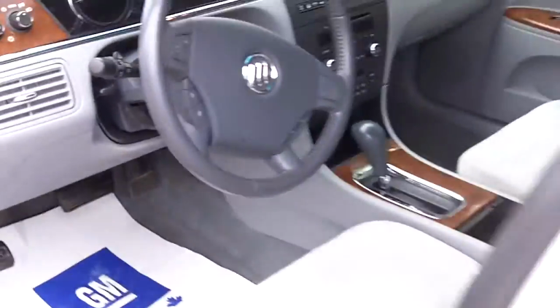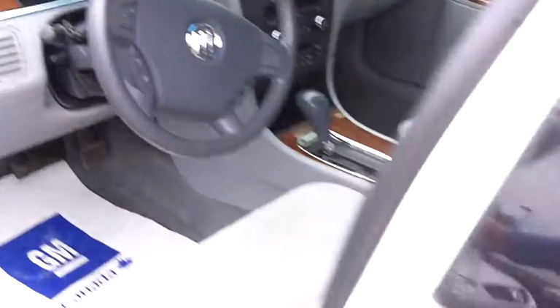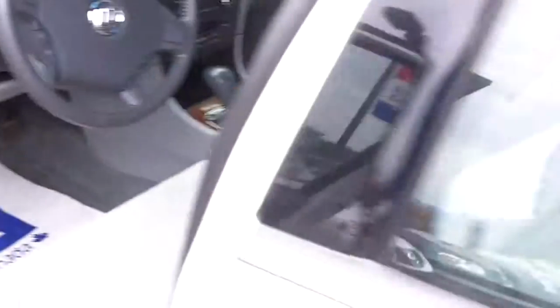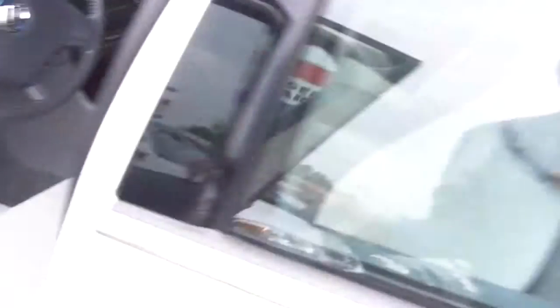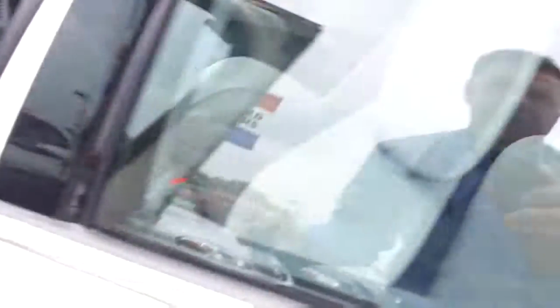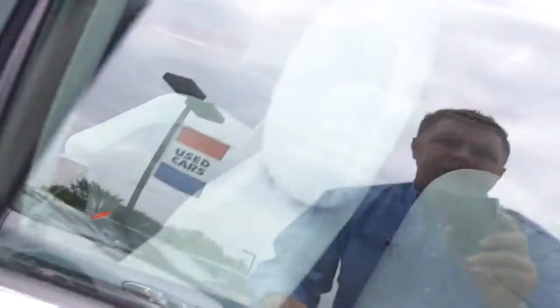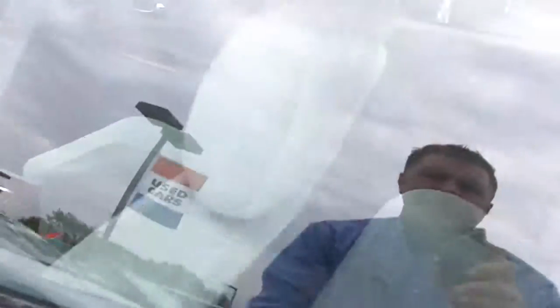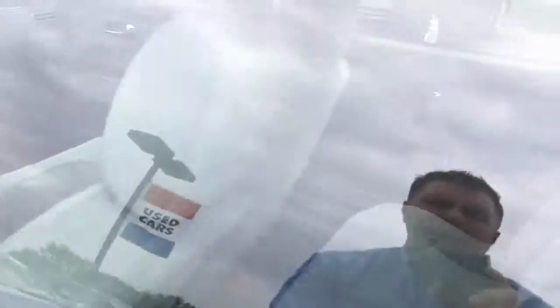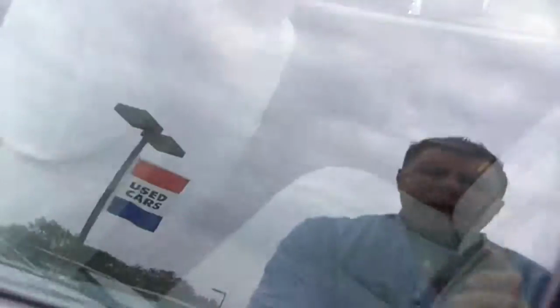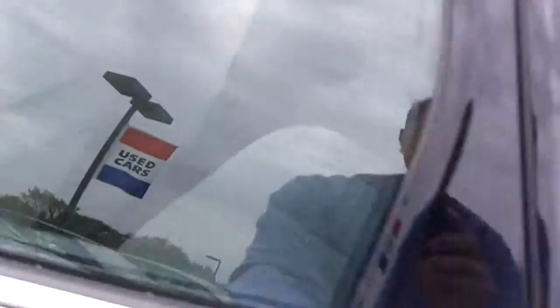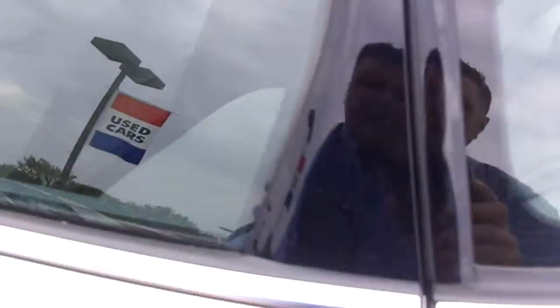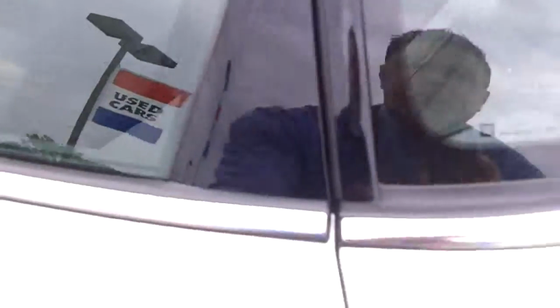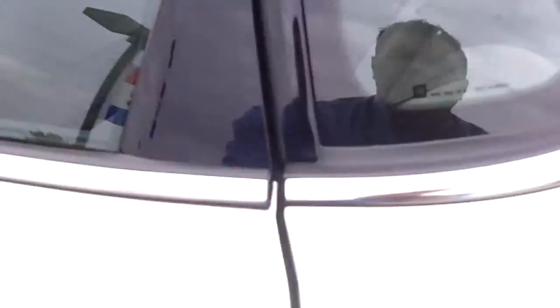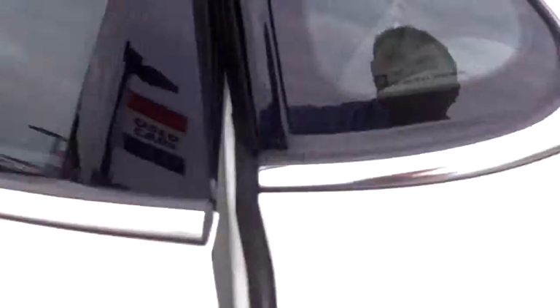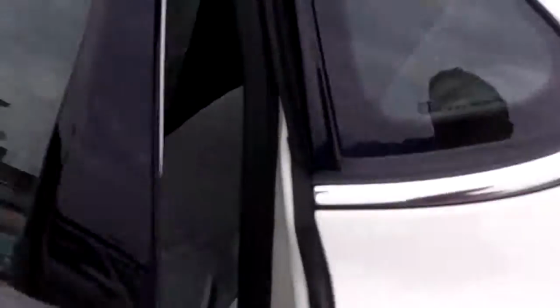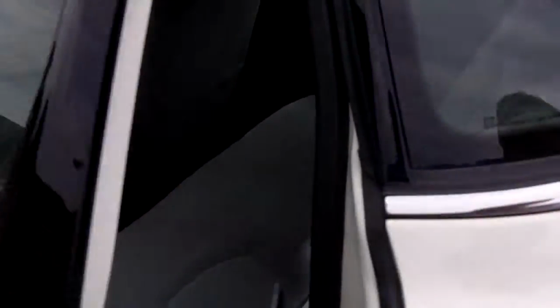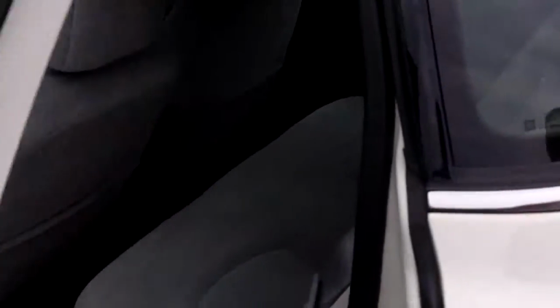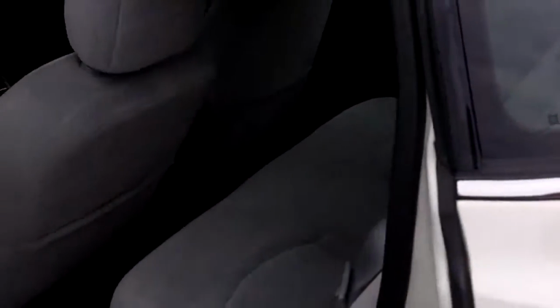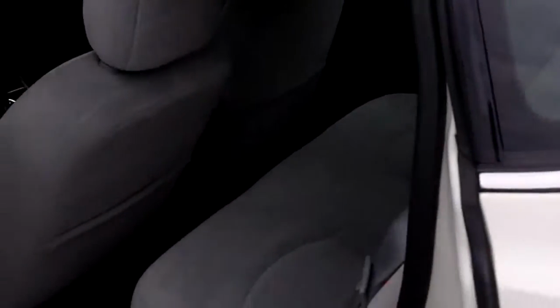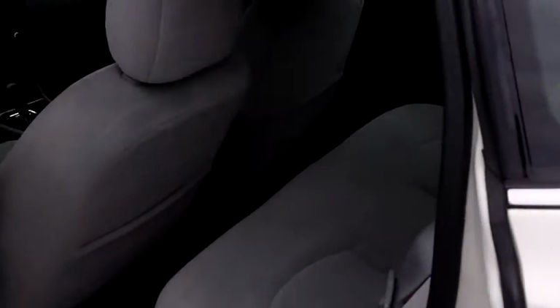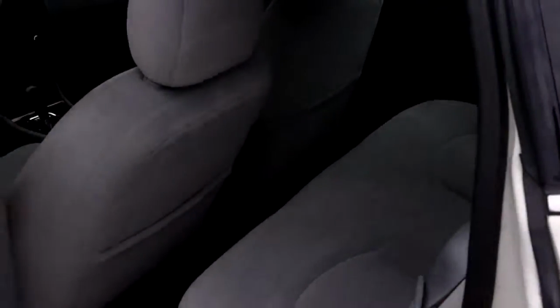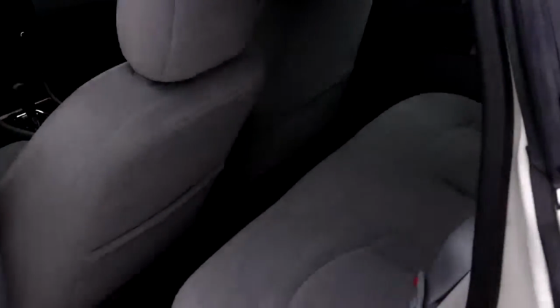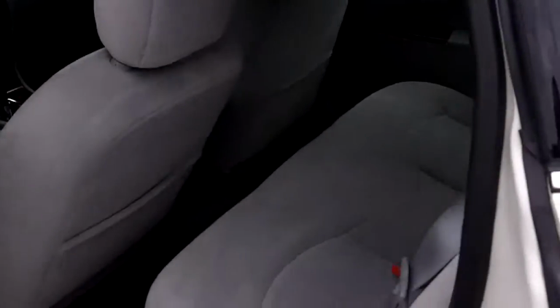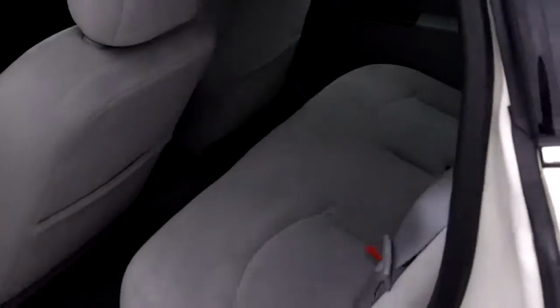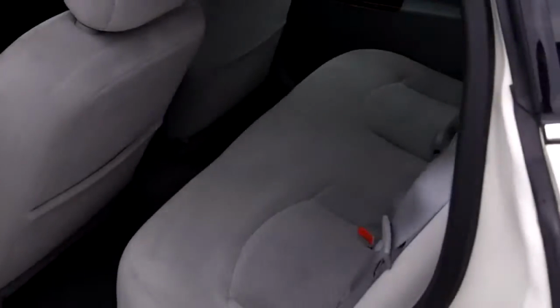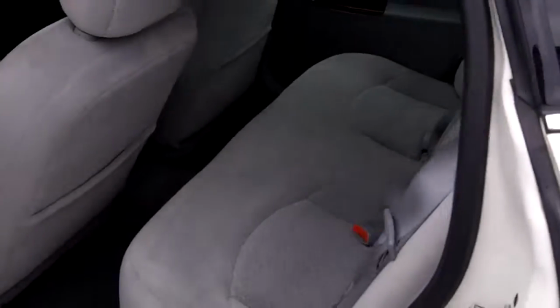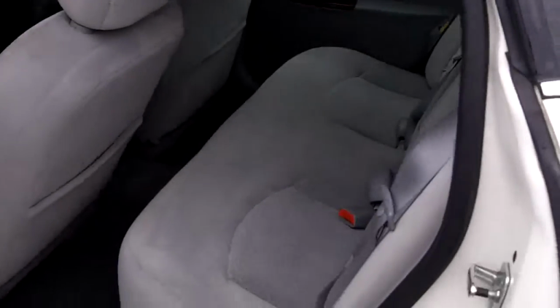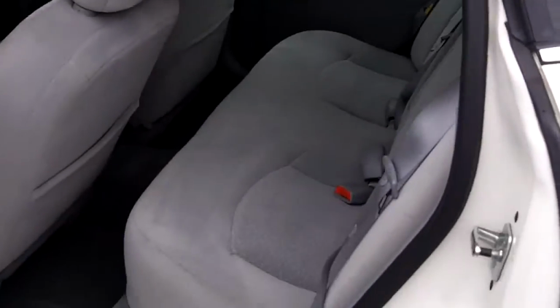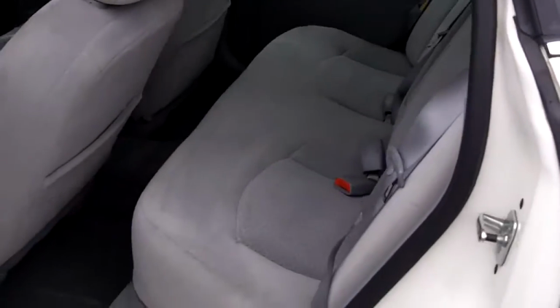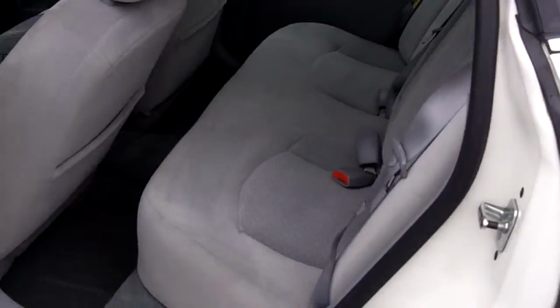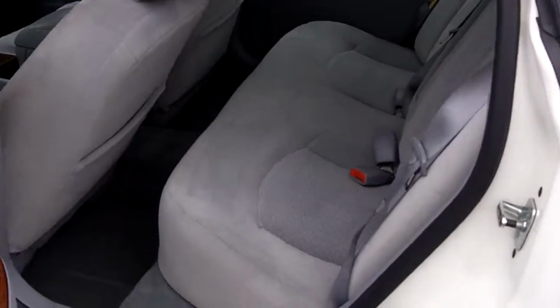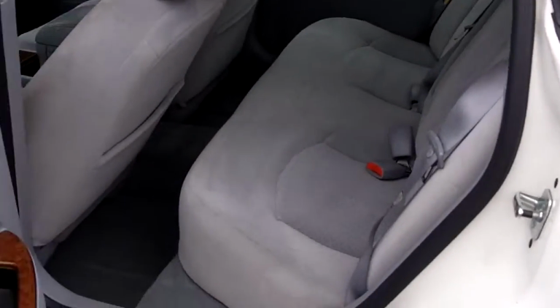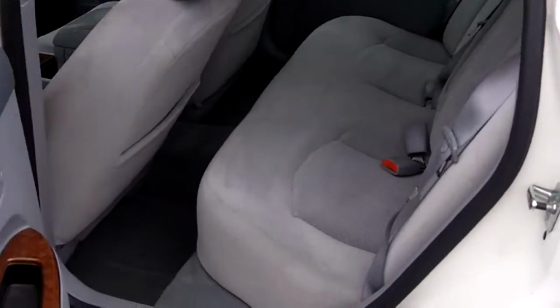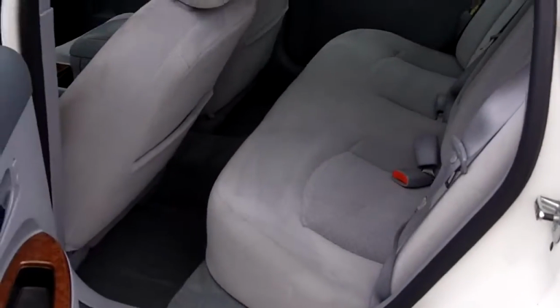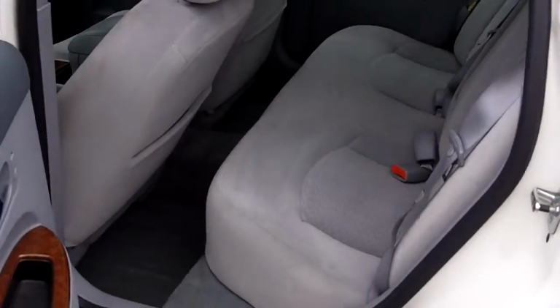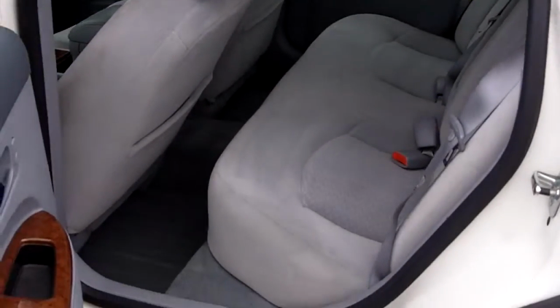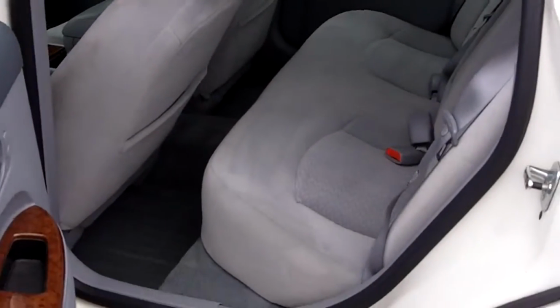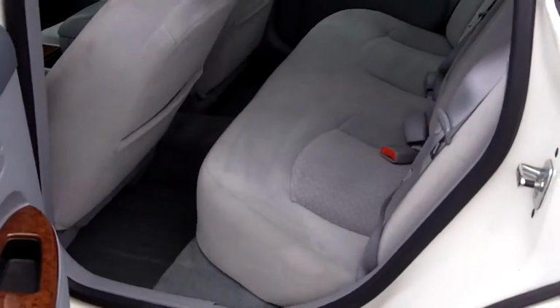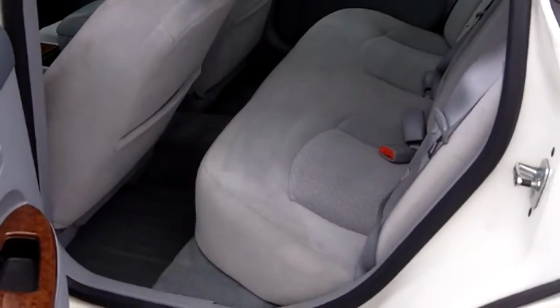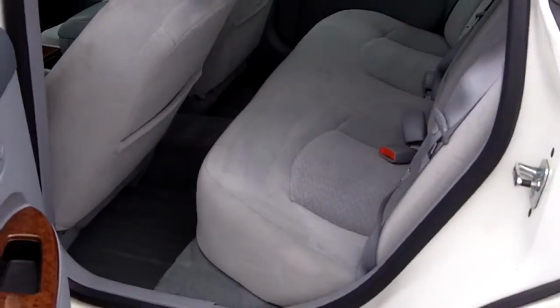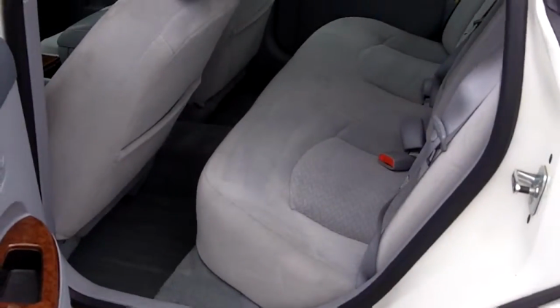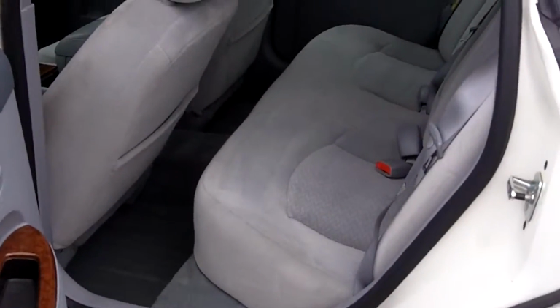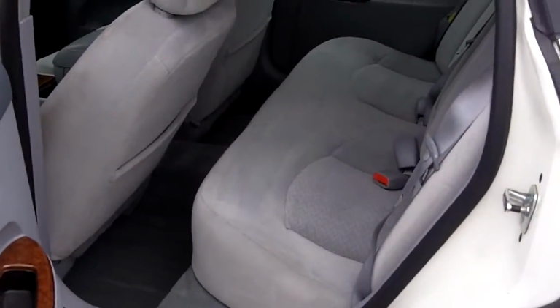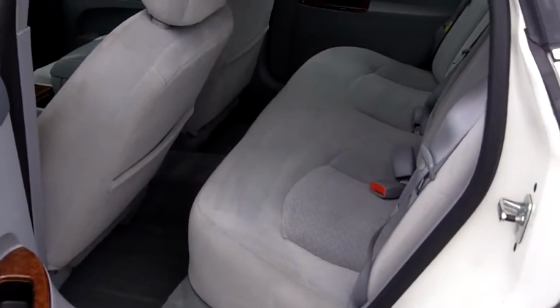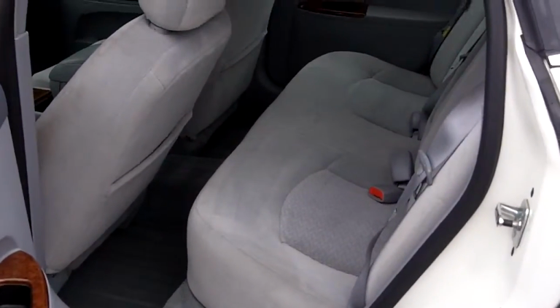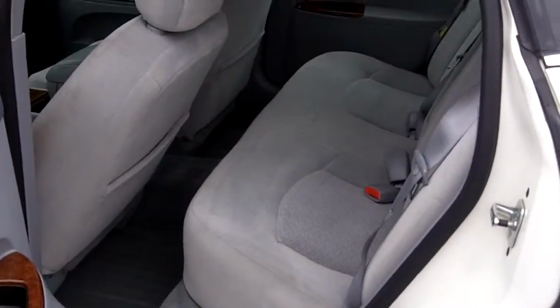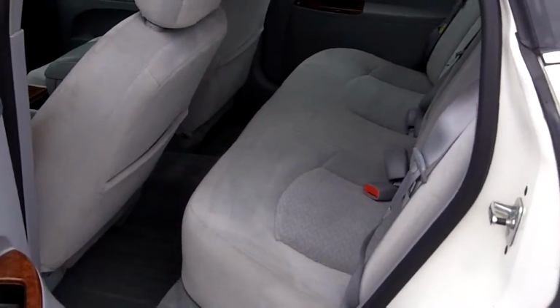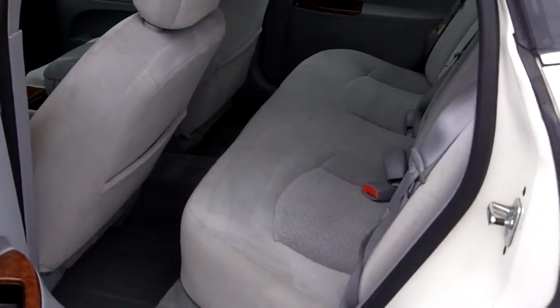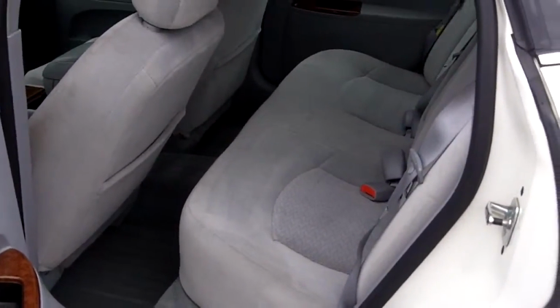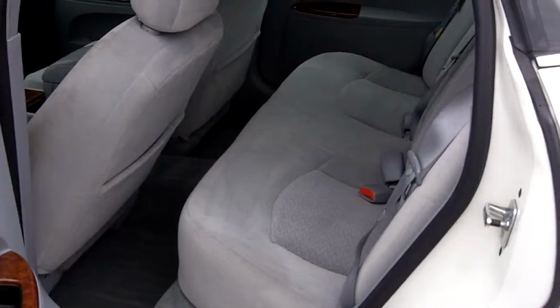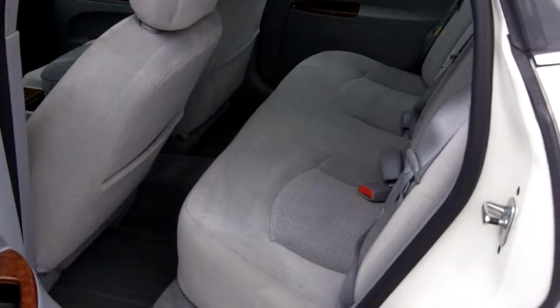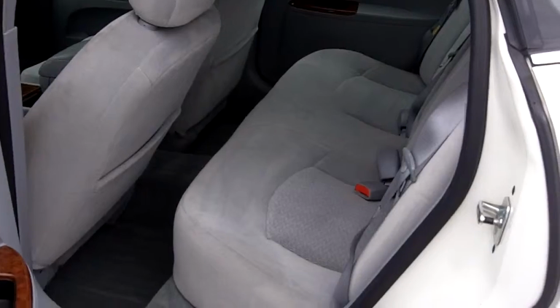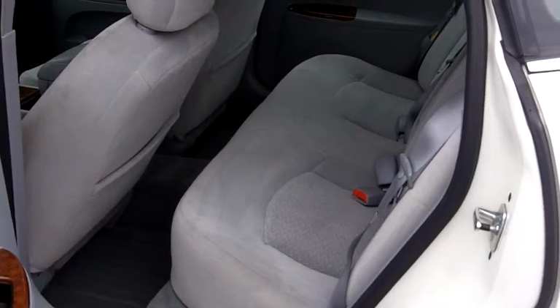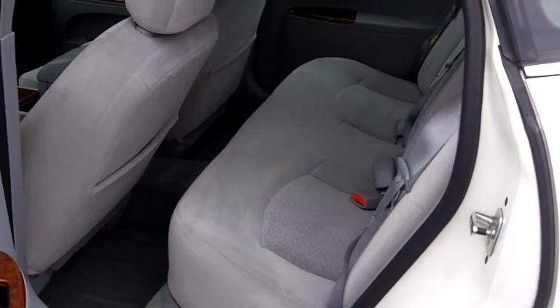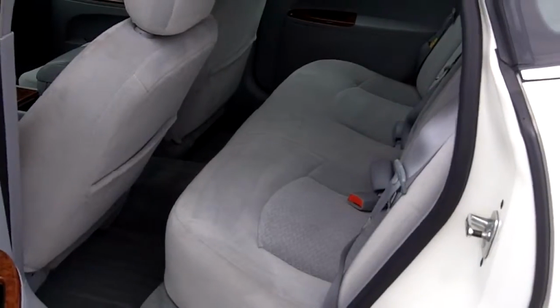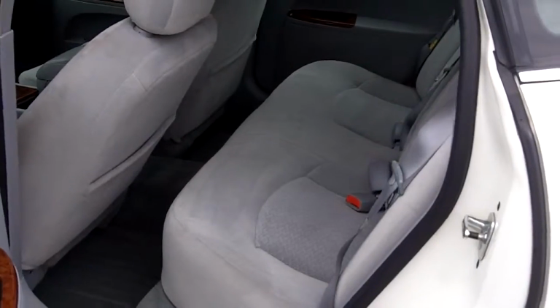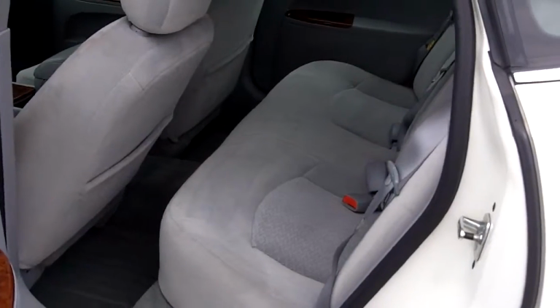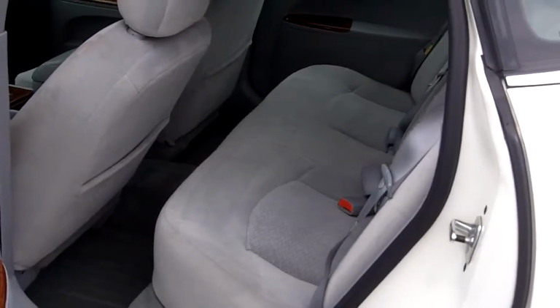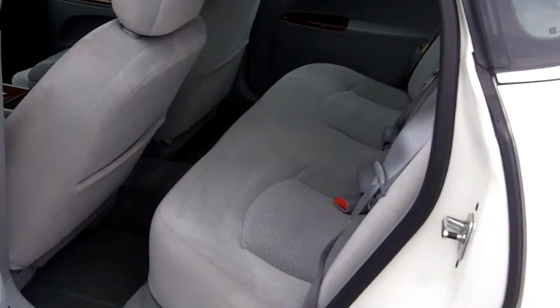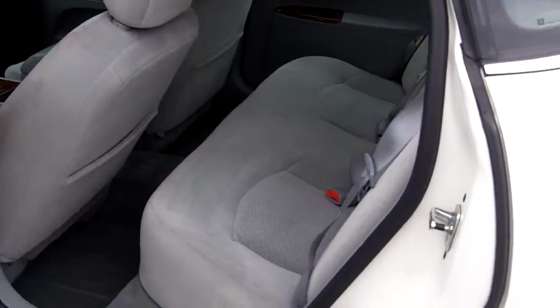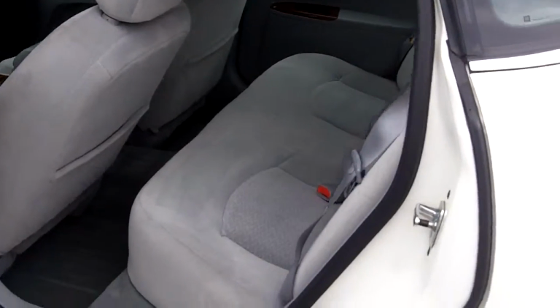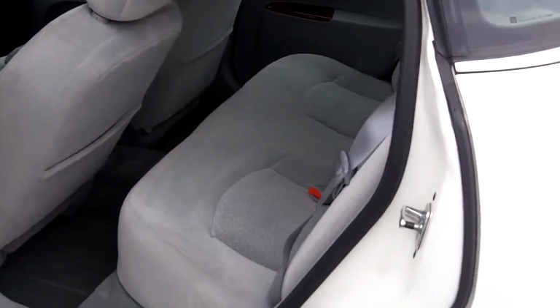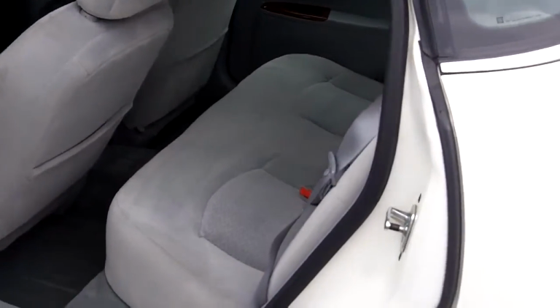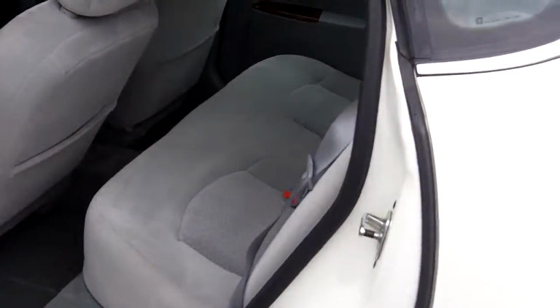Take a look in the back — lots of room. Three seated across comfortably, with lots of leg room in the back.